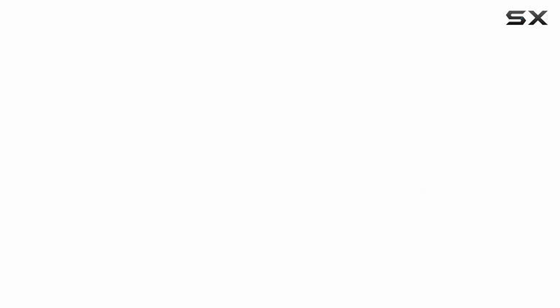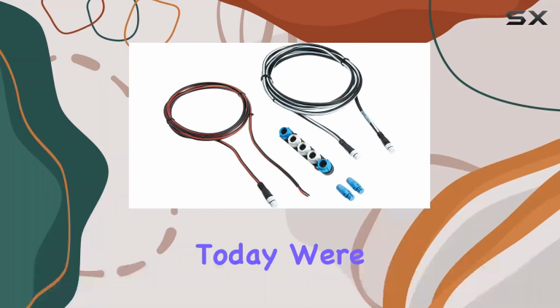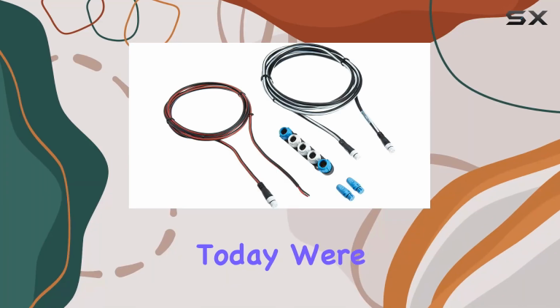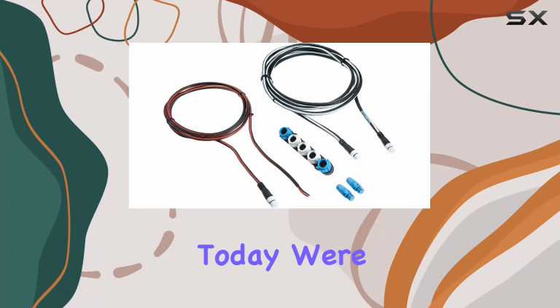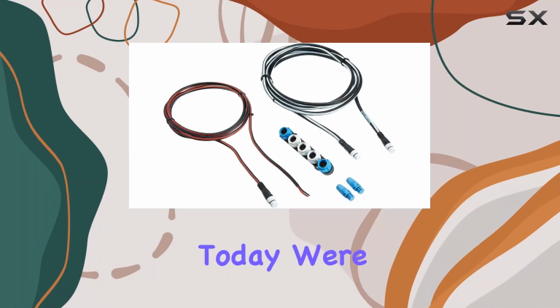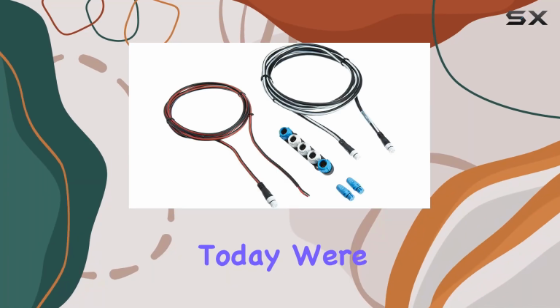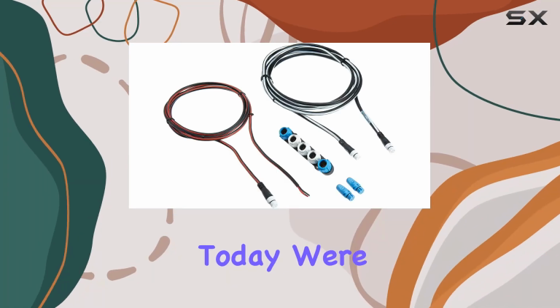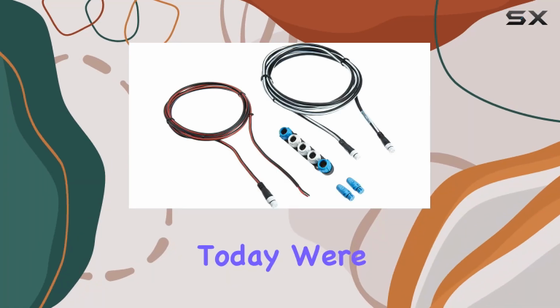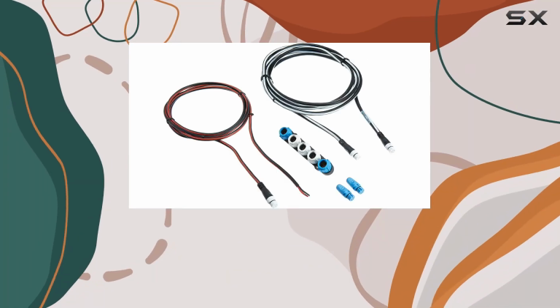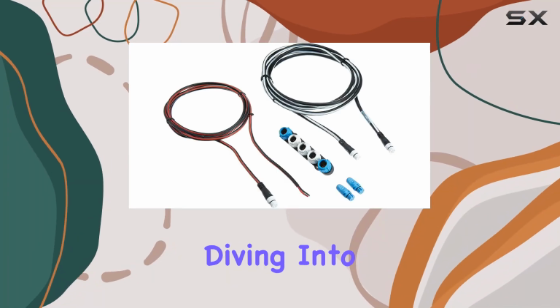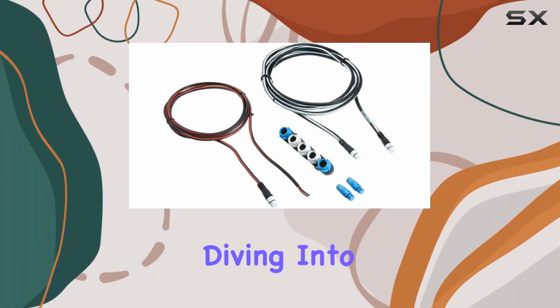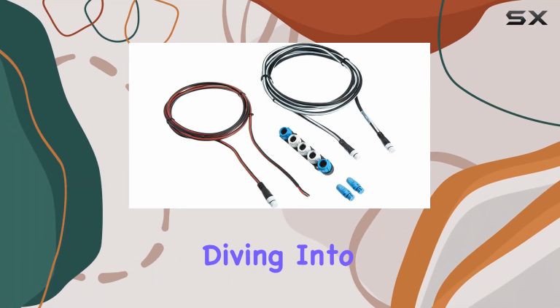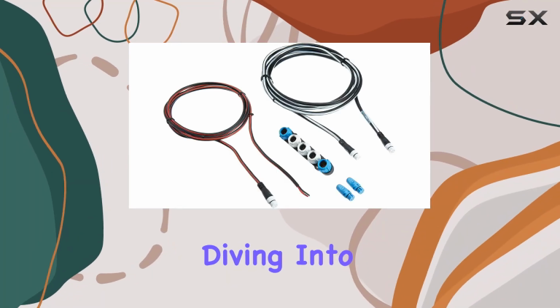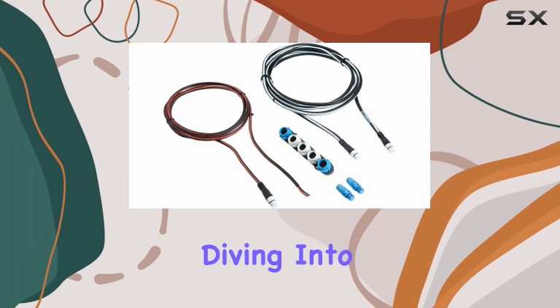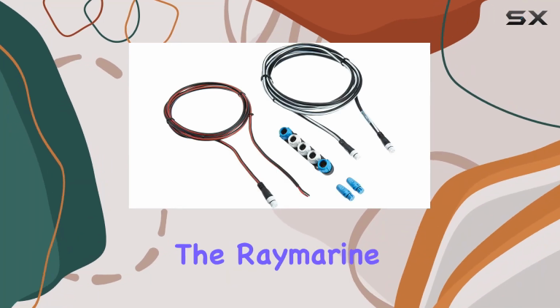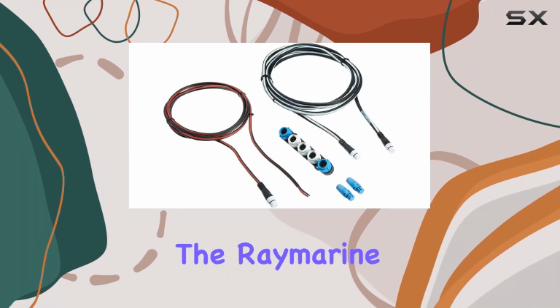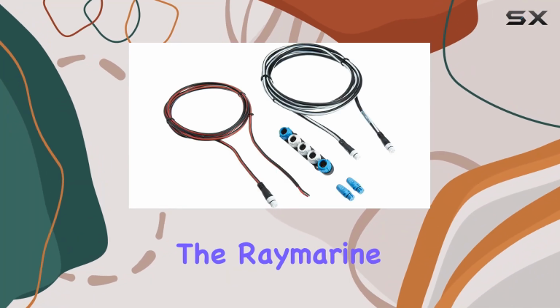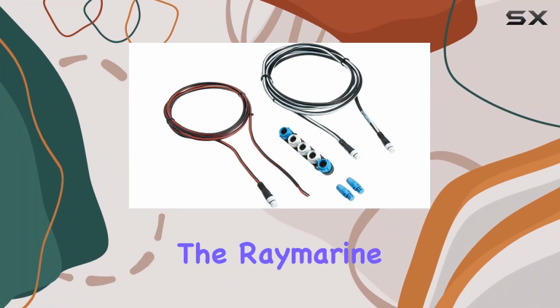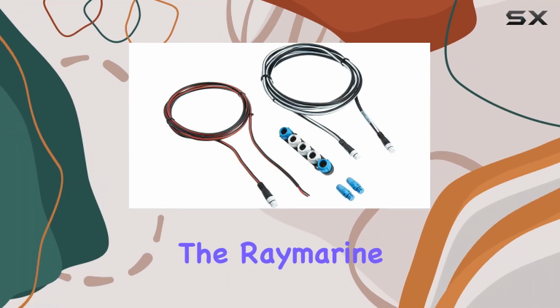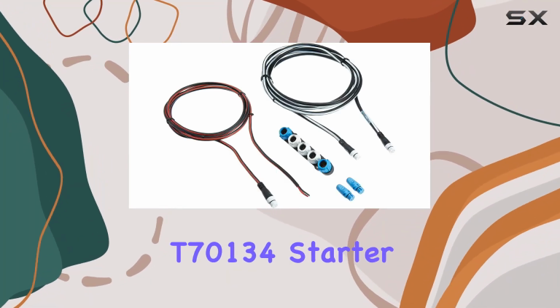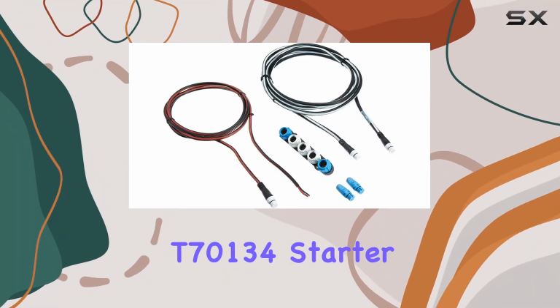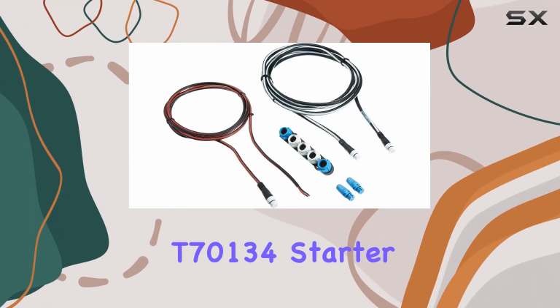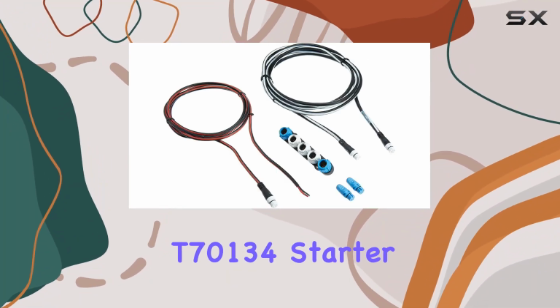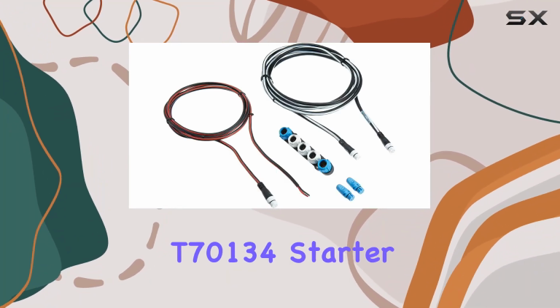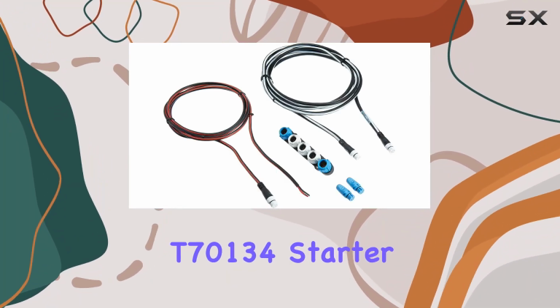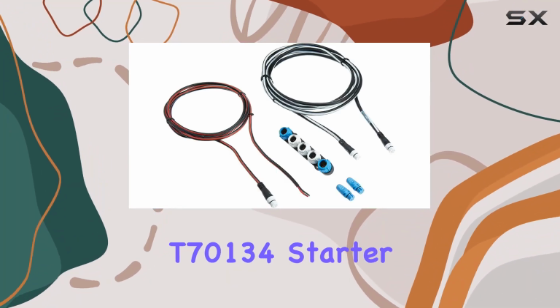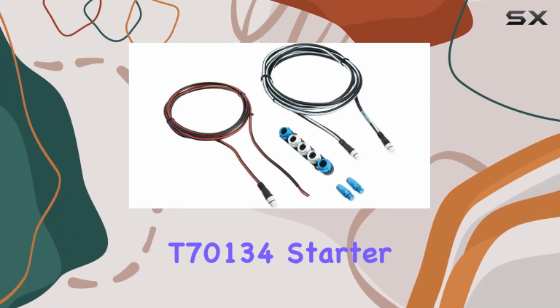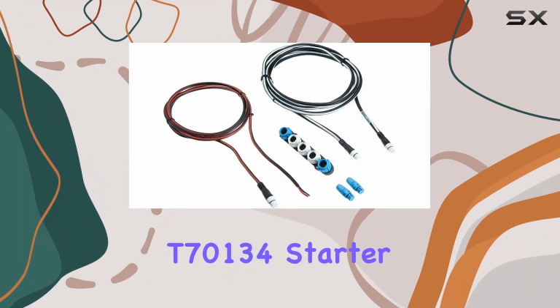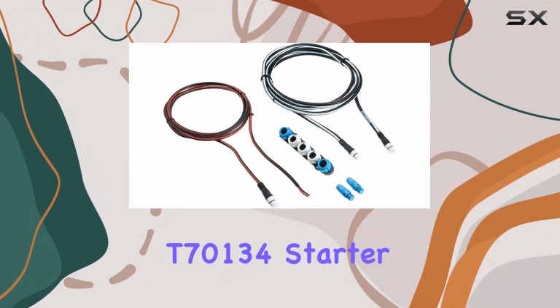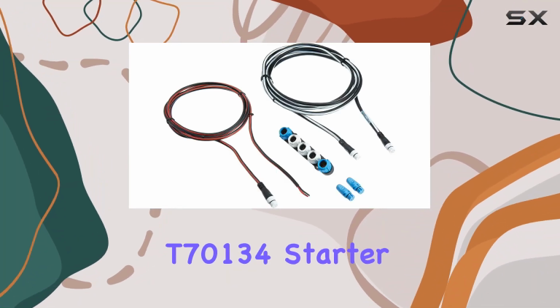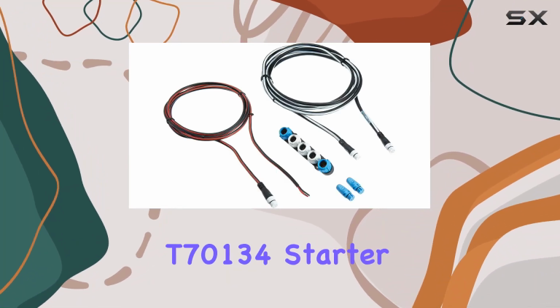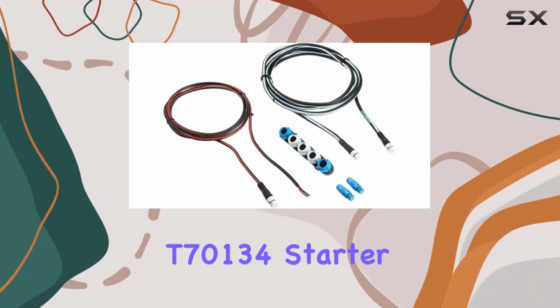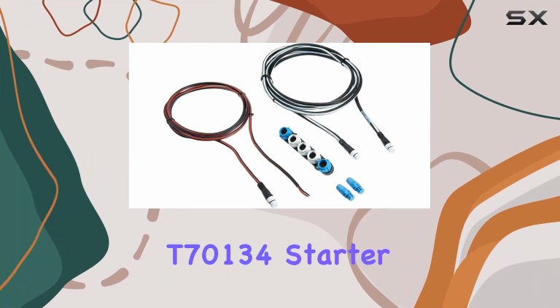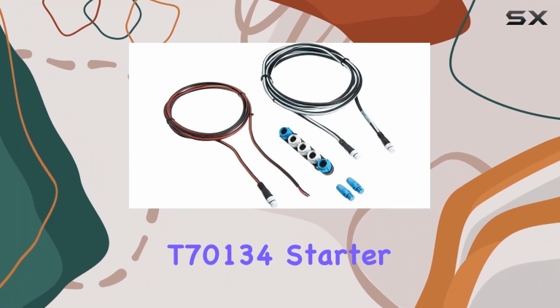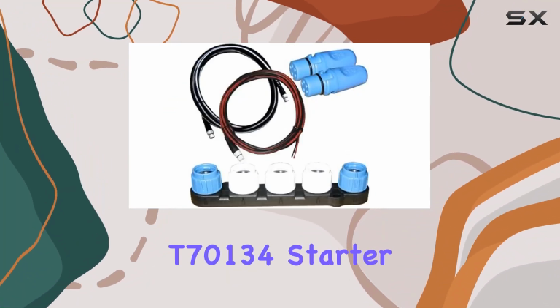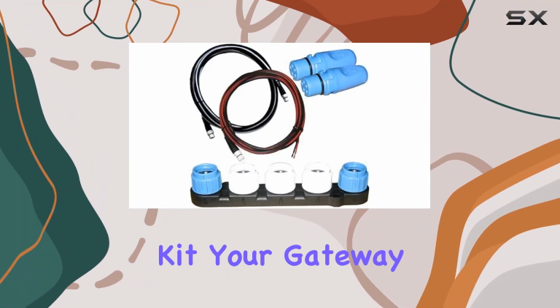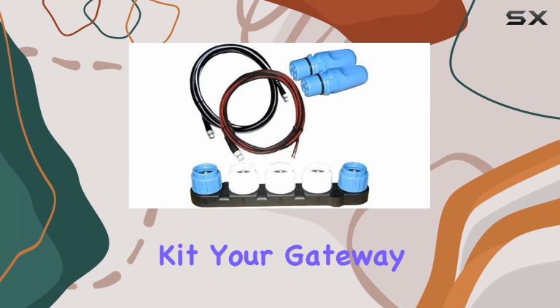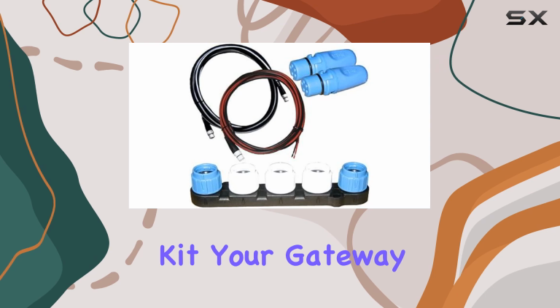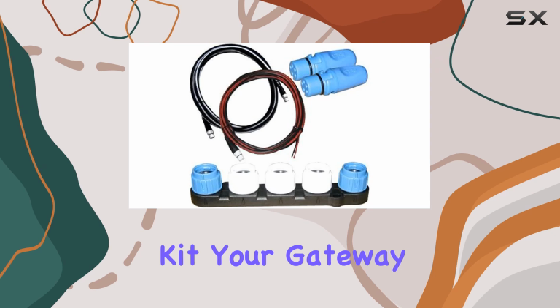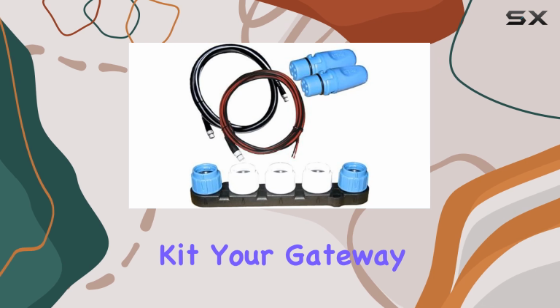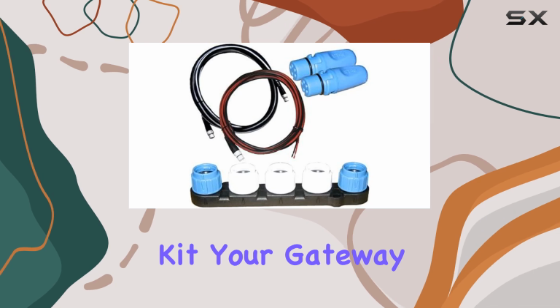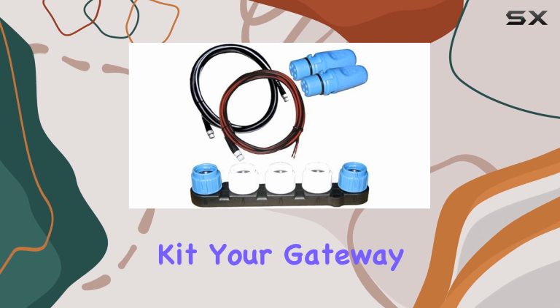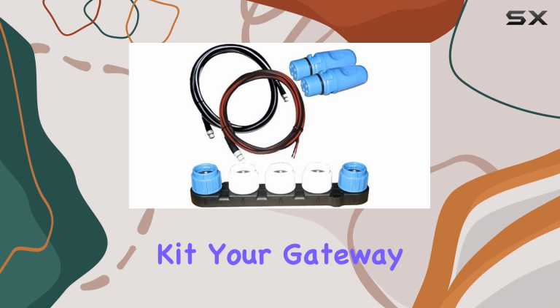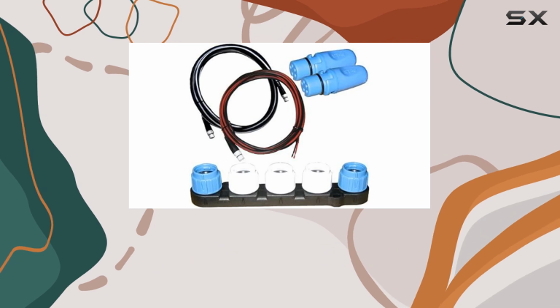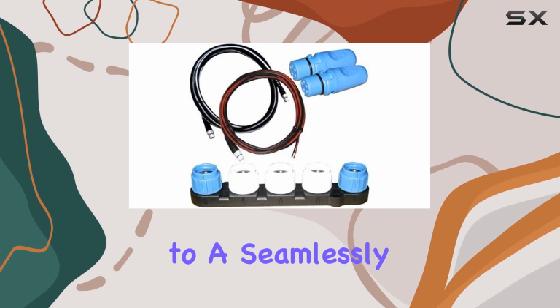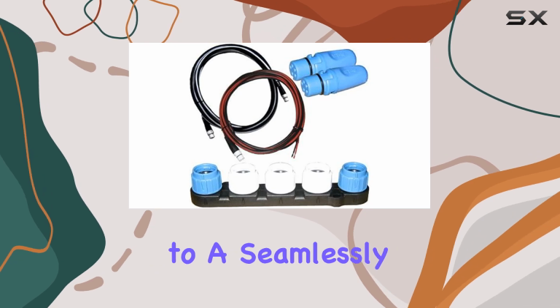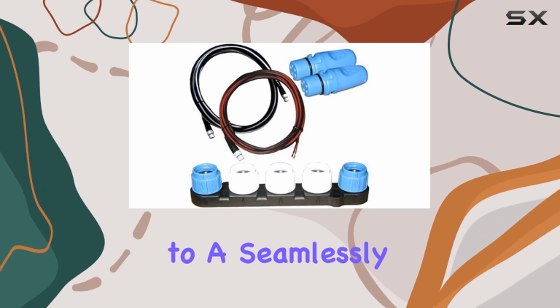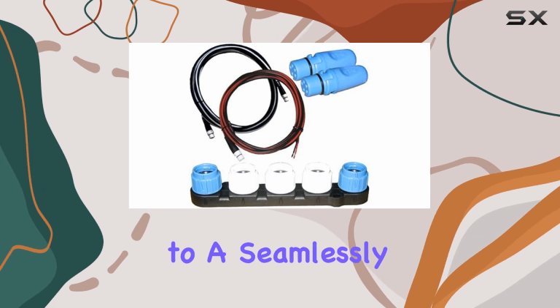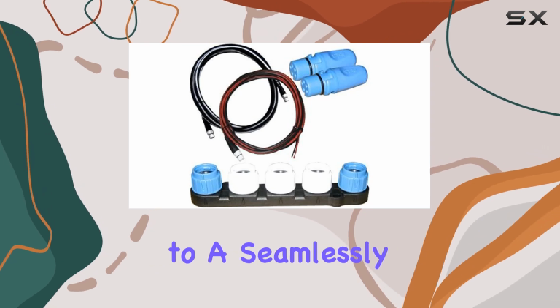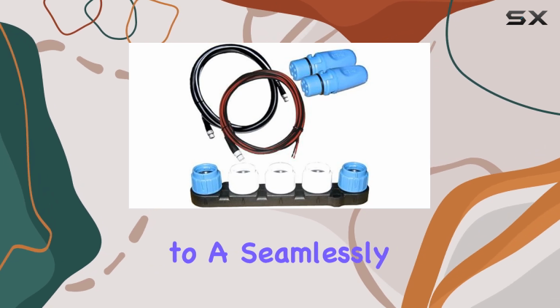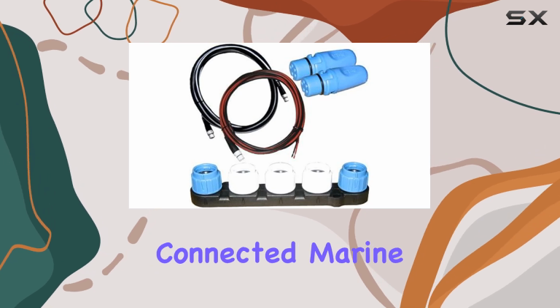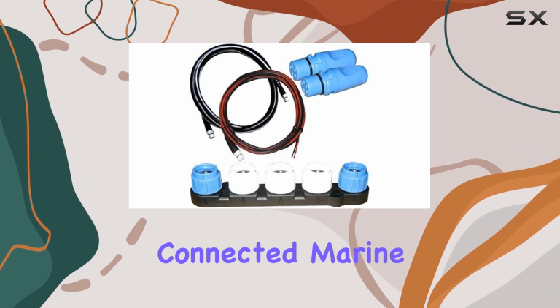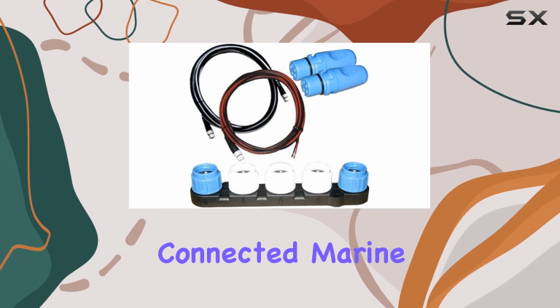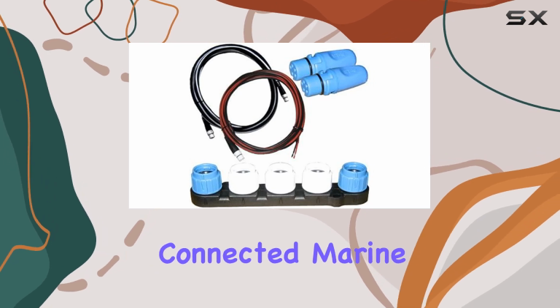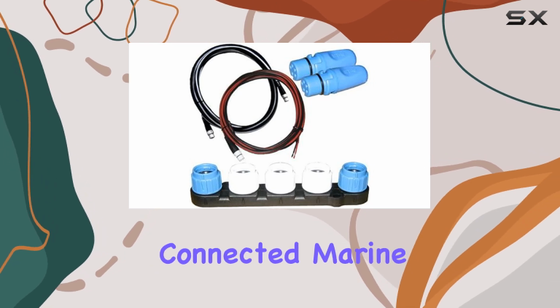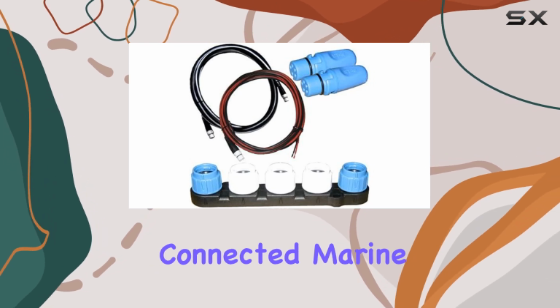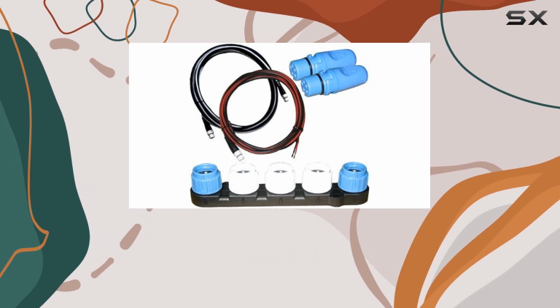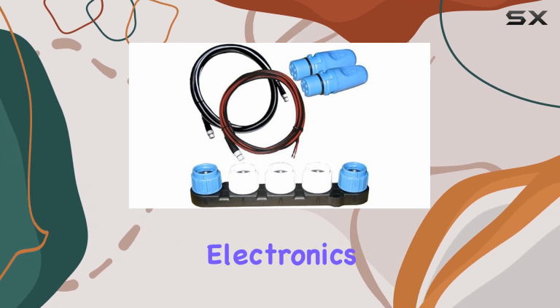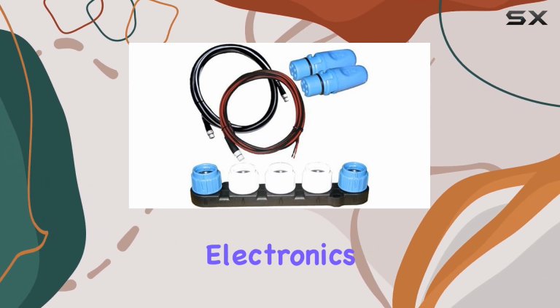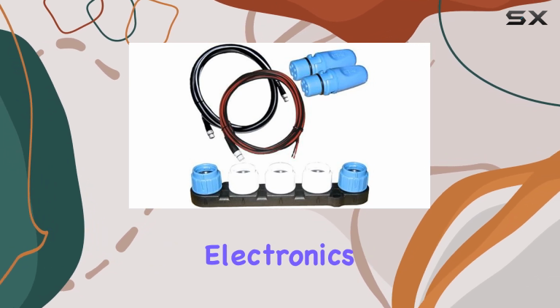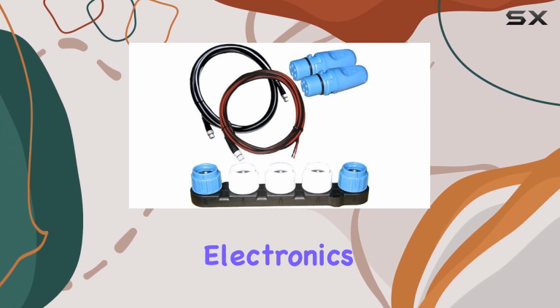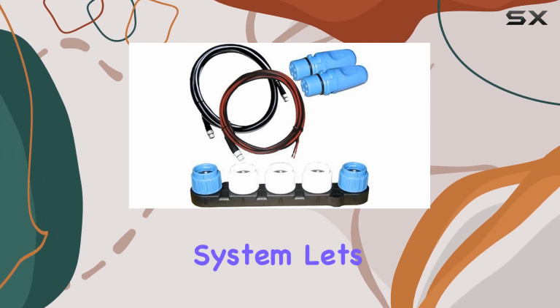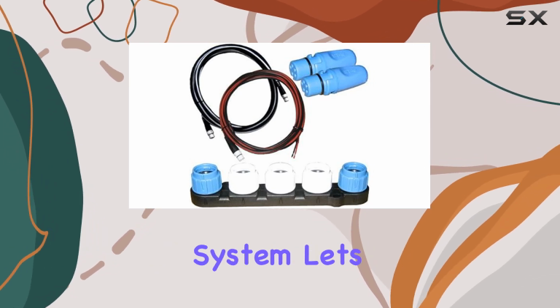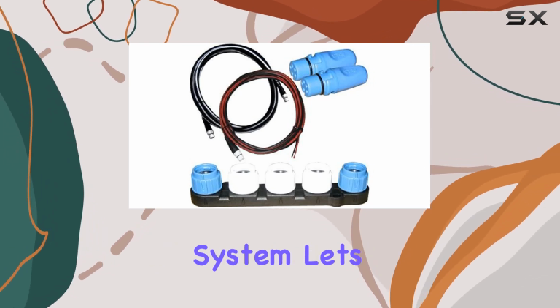Today, we're diving into the Raymarine T70134 Starter Kit, your gateway to a seamlessly connected marine electronics system.